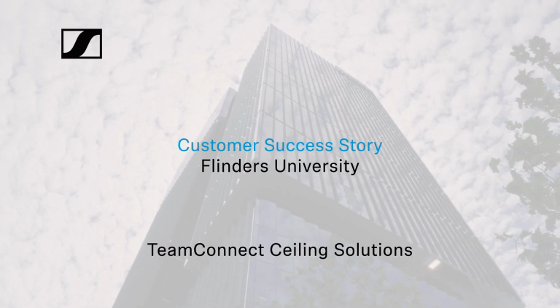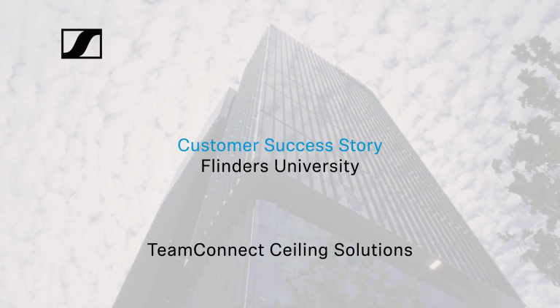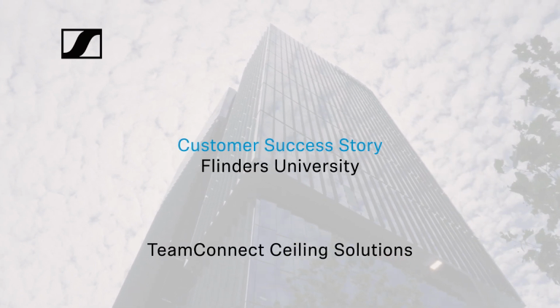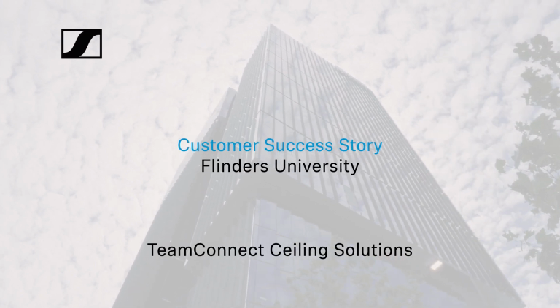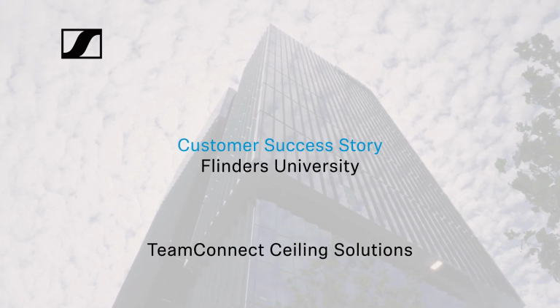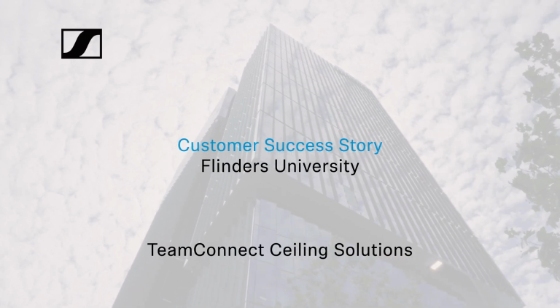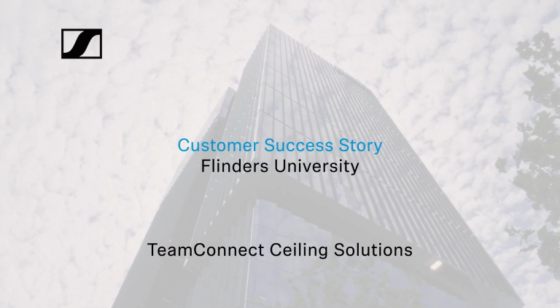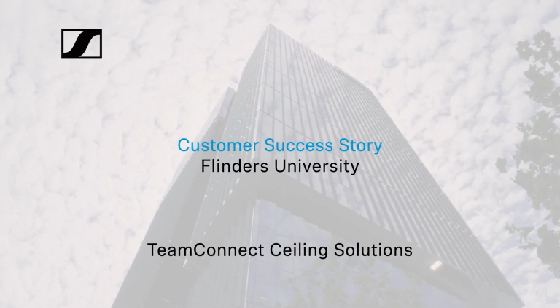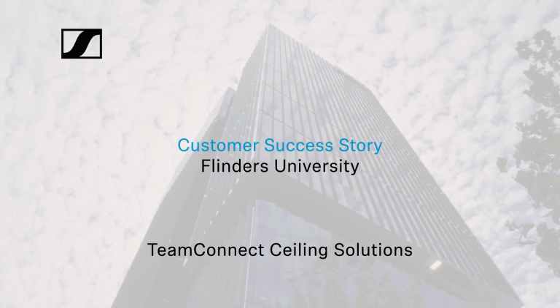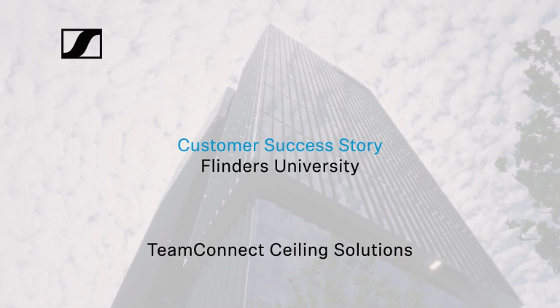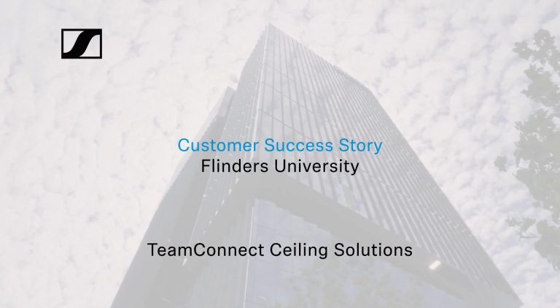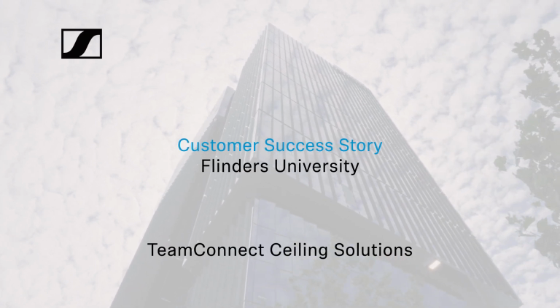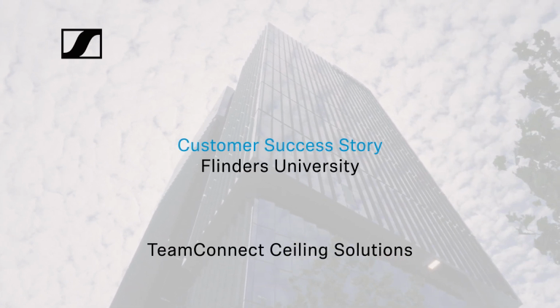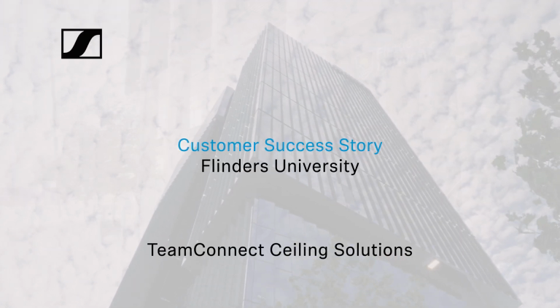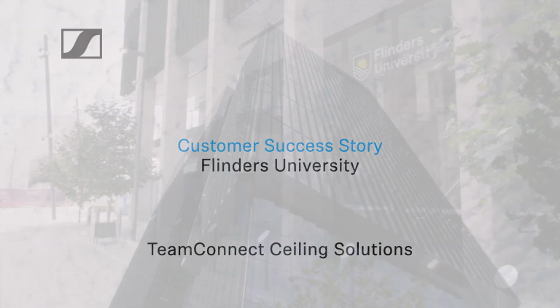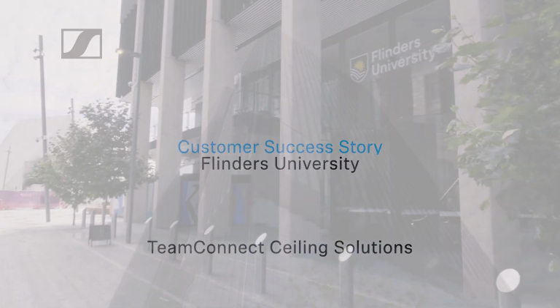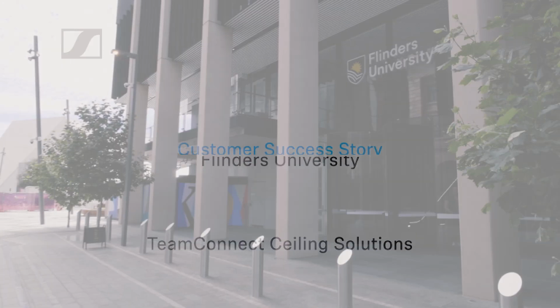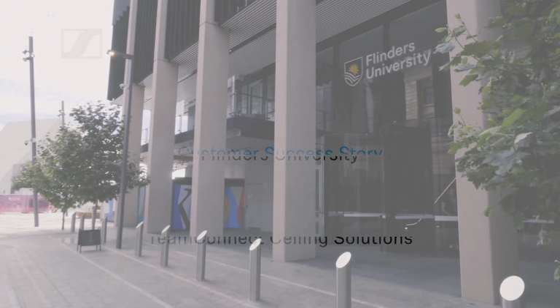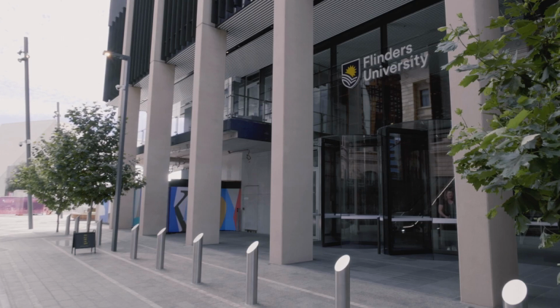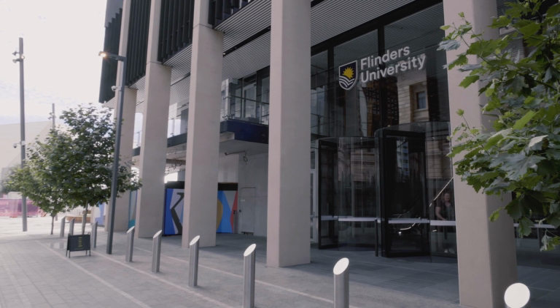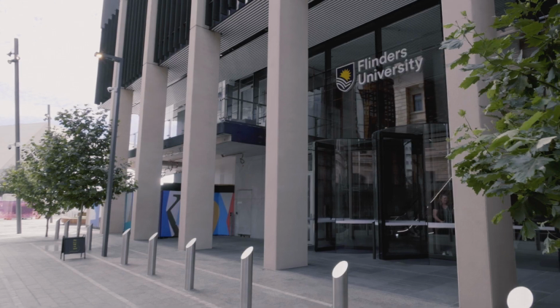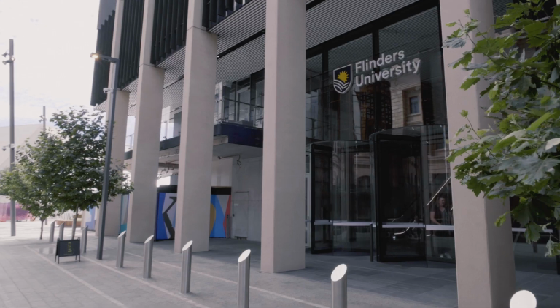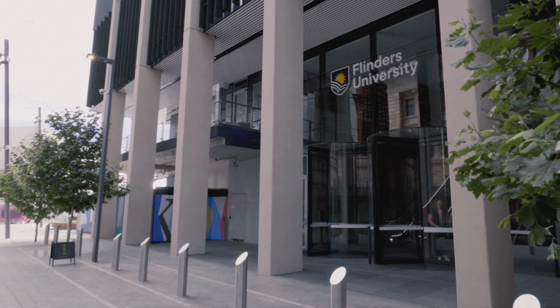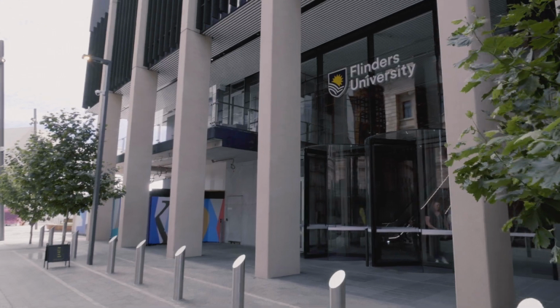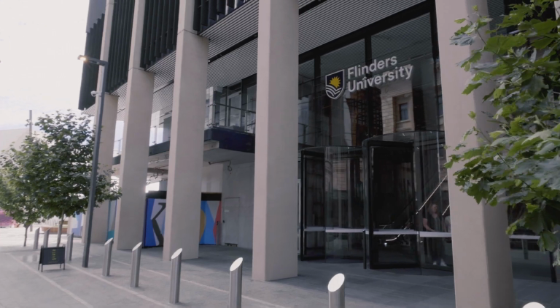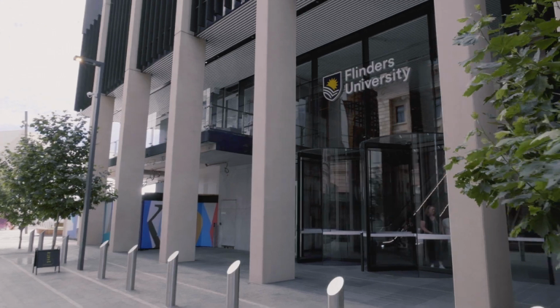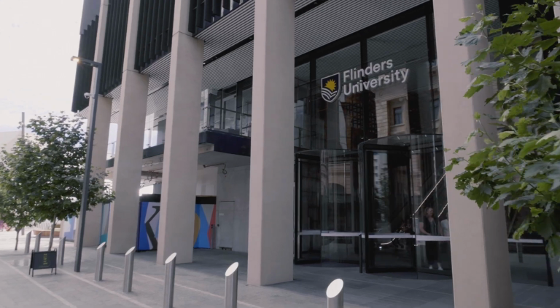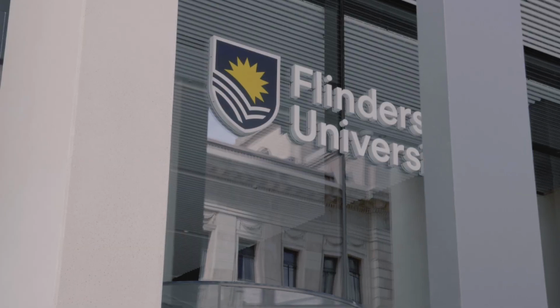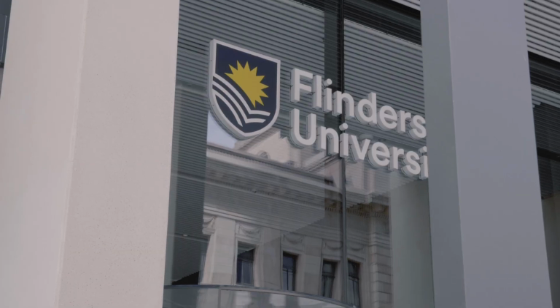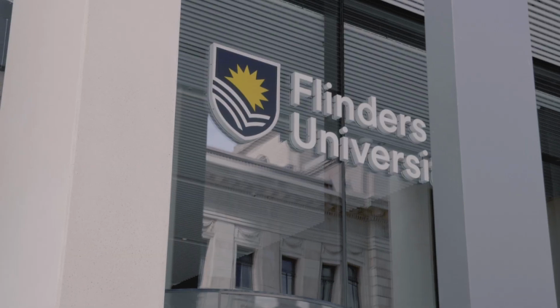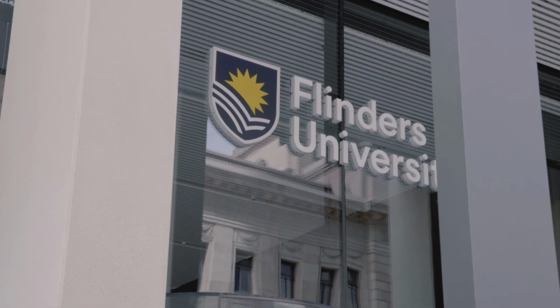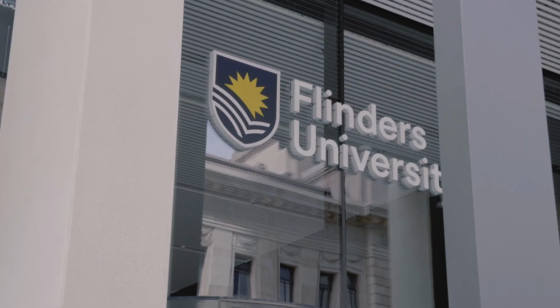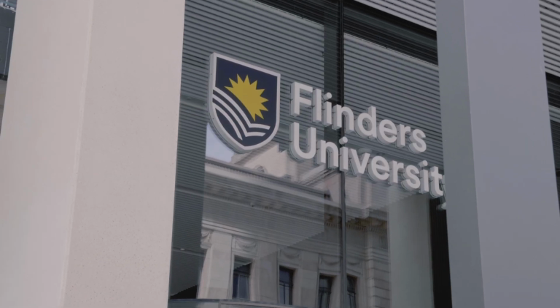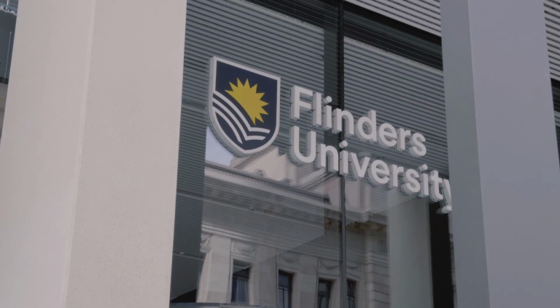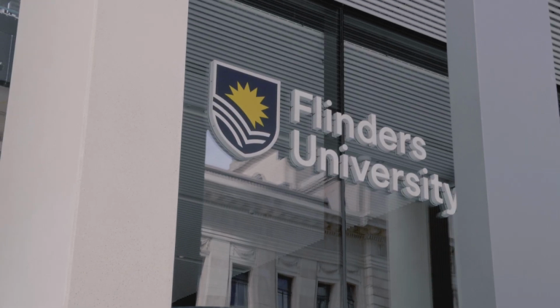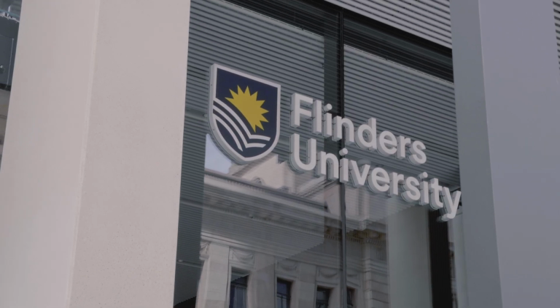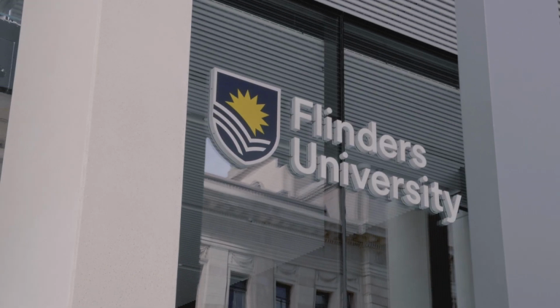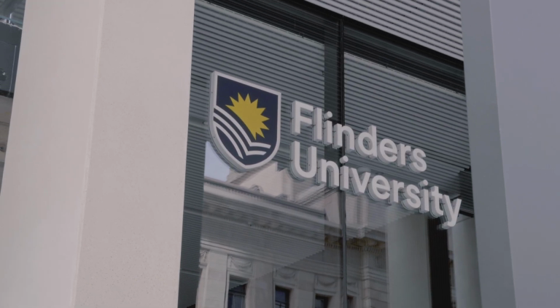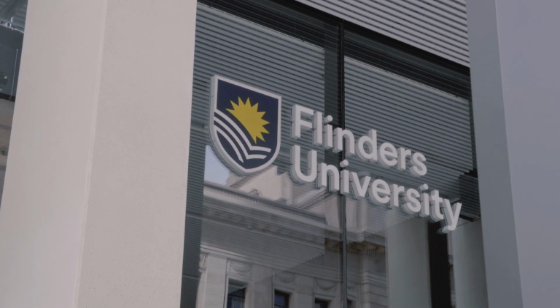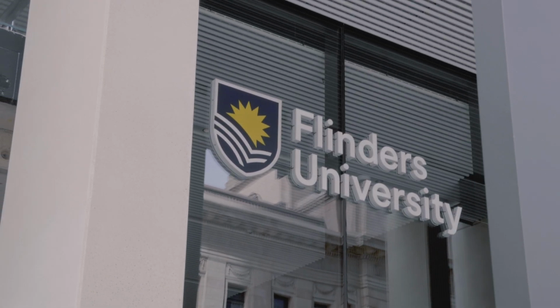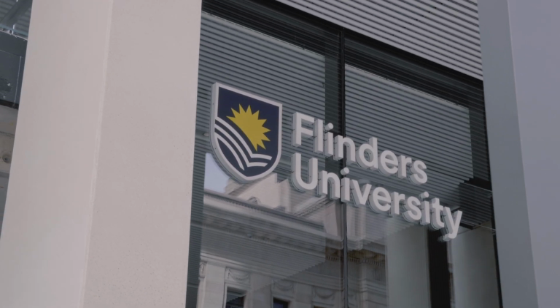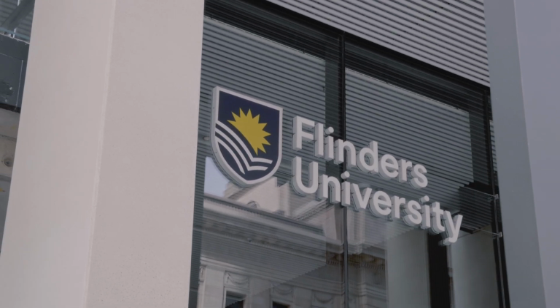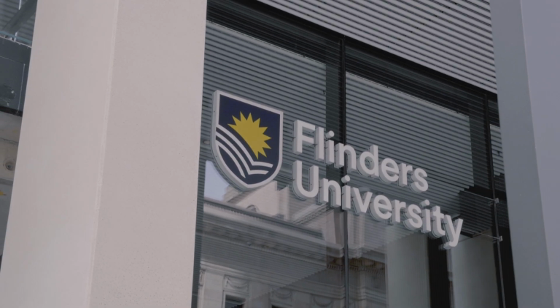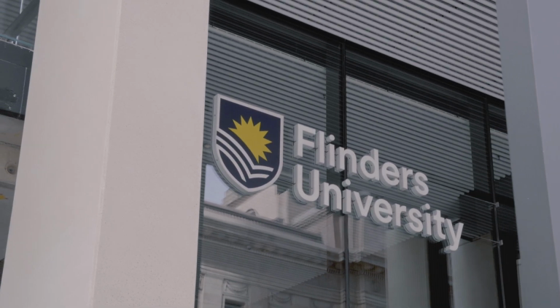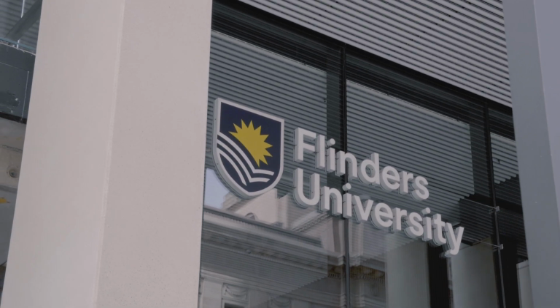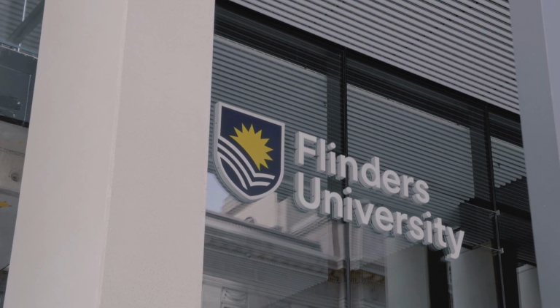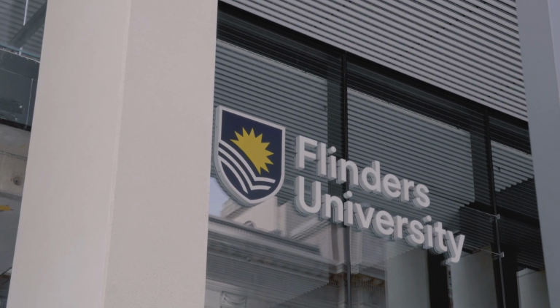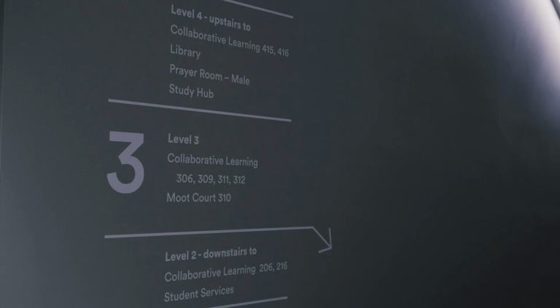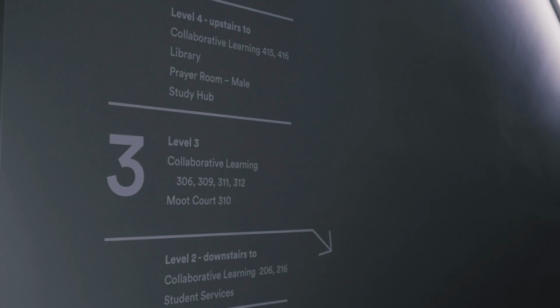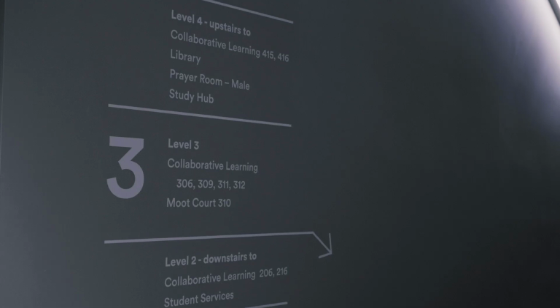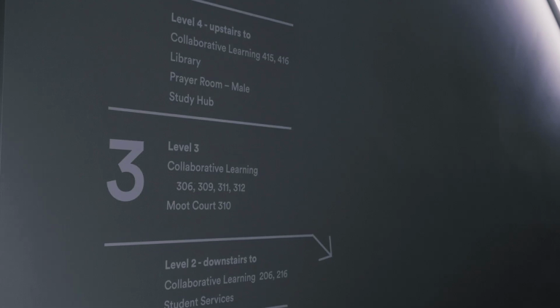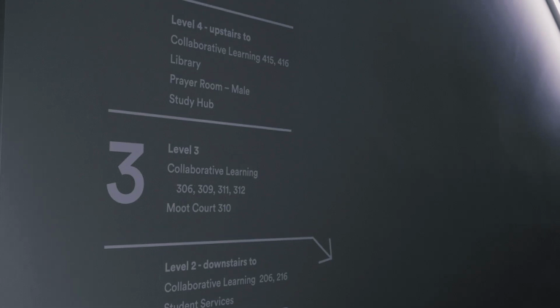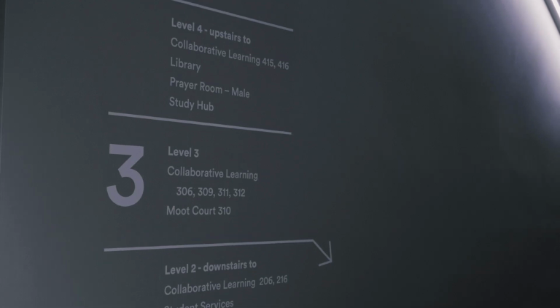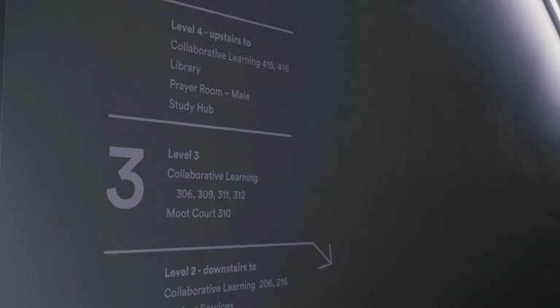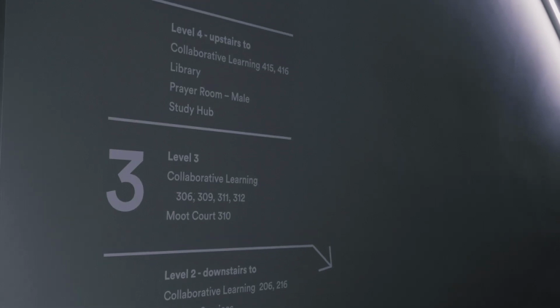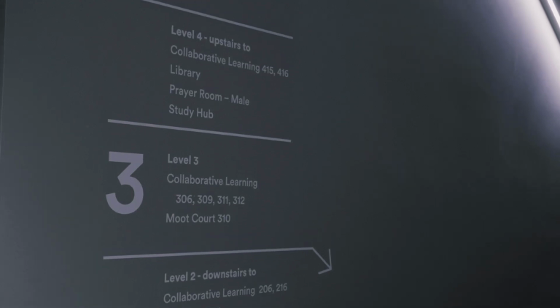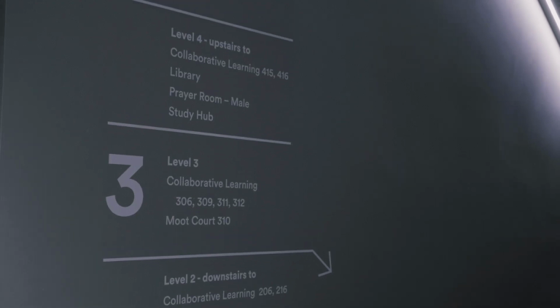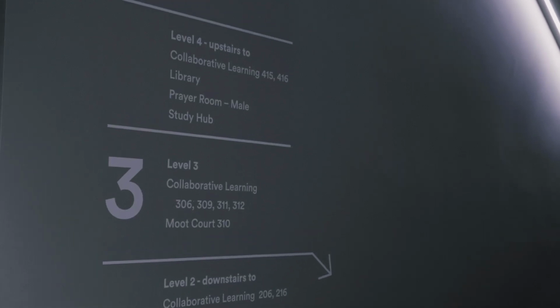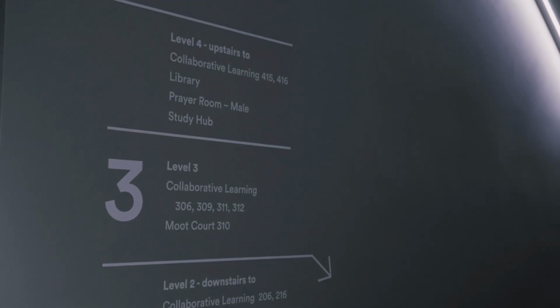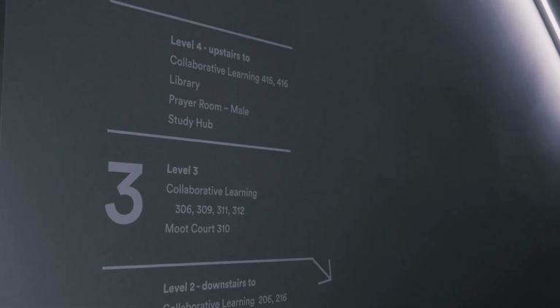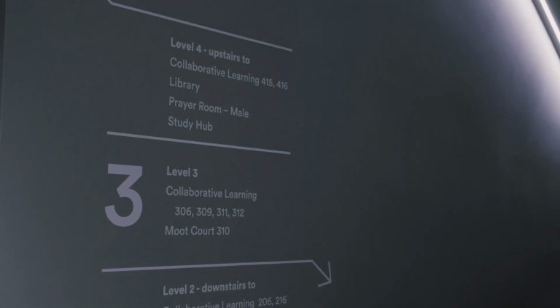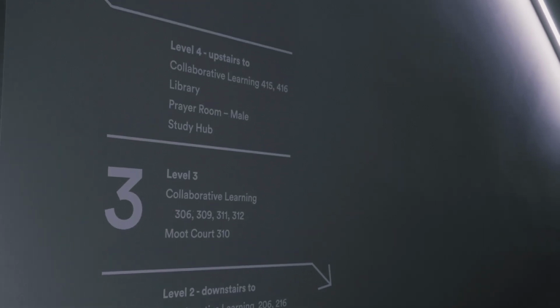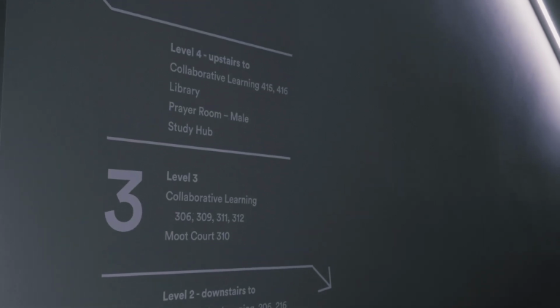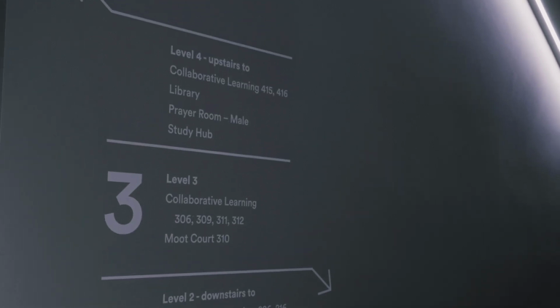This is Flinders University's first vertical campus. We've got about 16 AV enabled spaces for teaching and learning in this building.